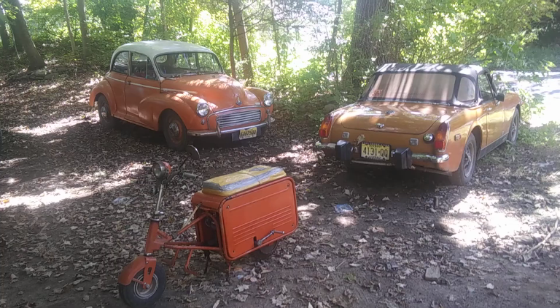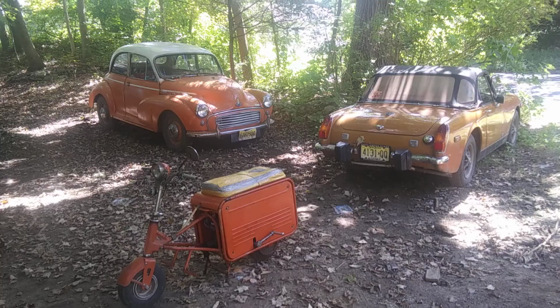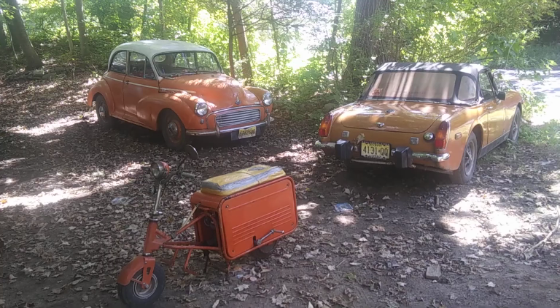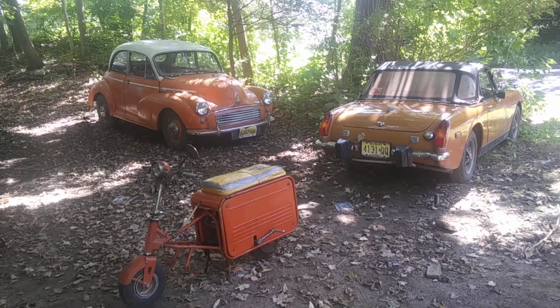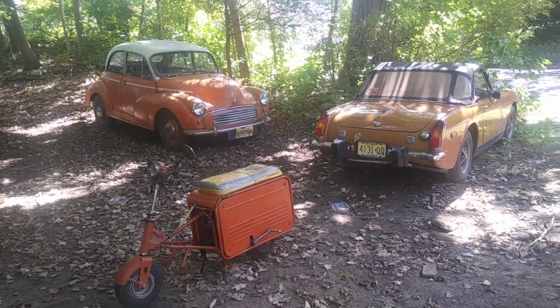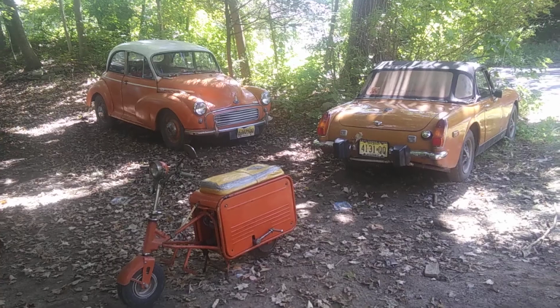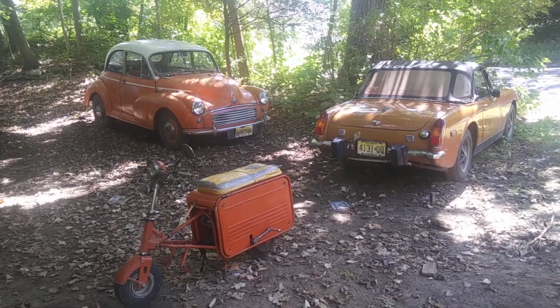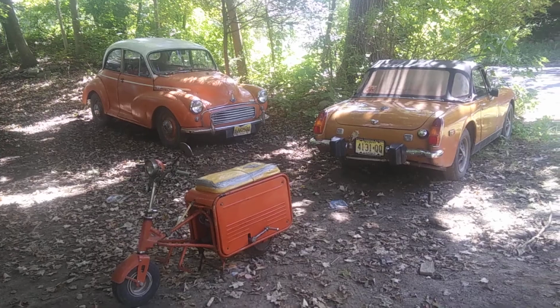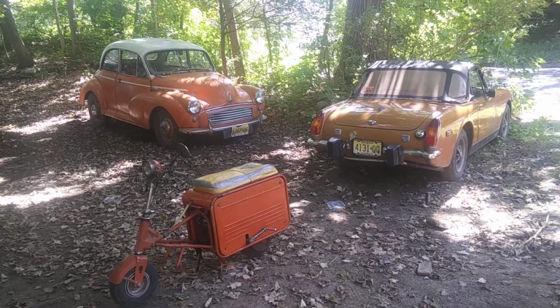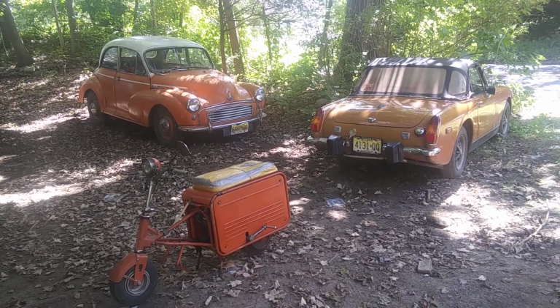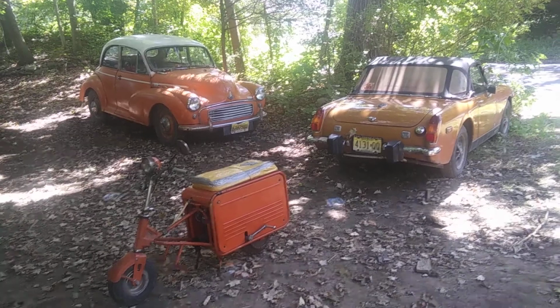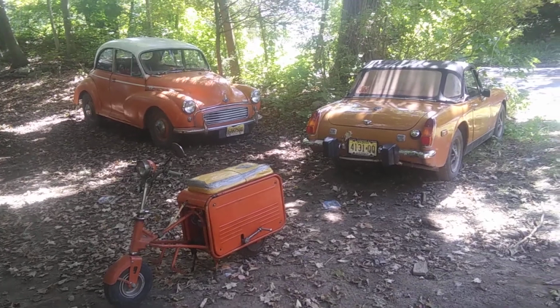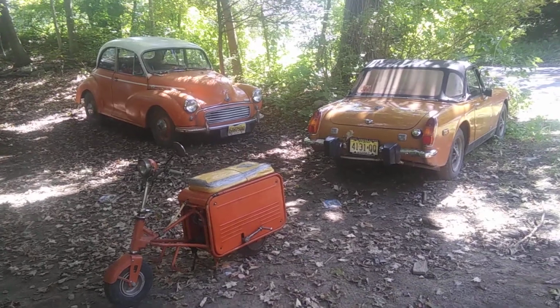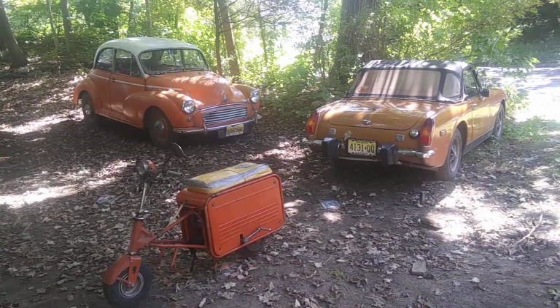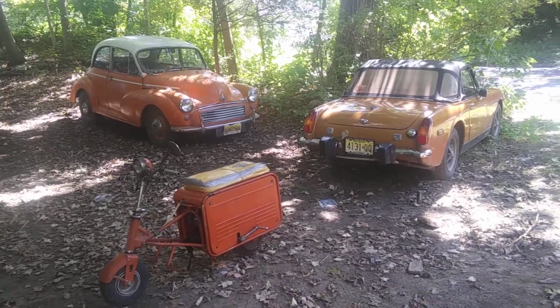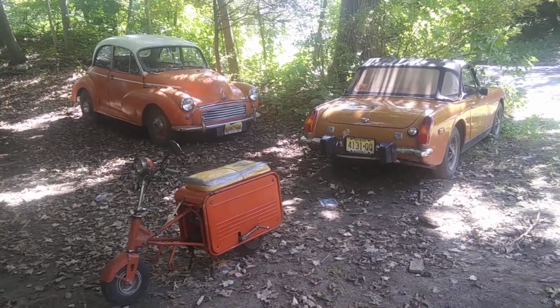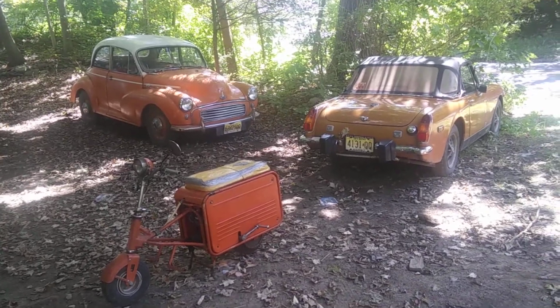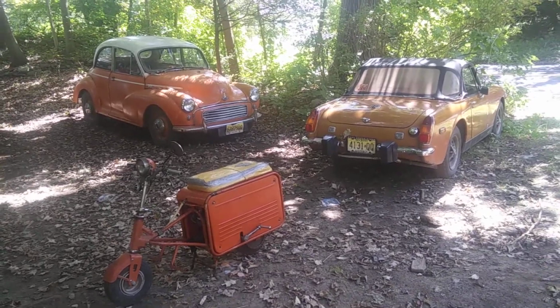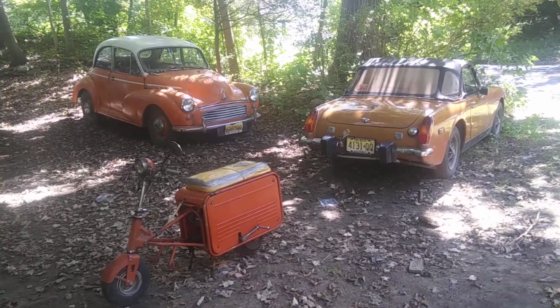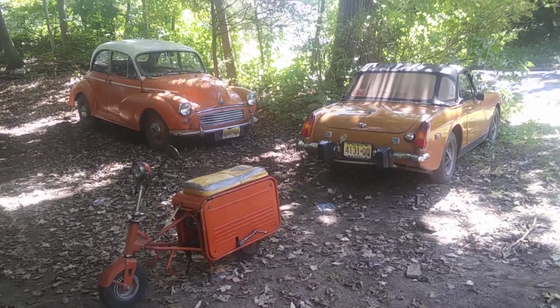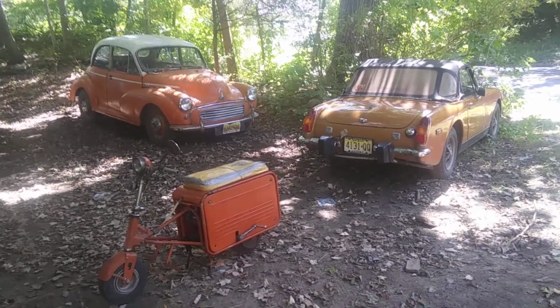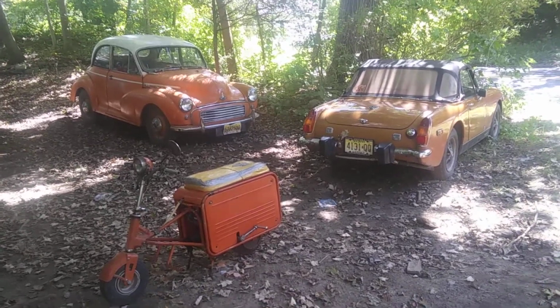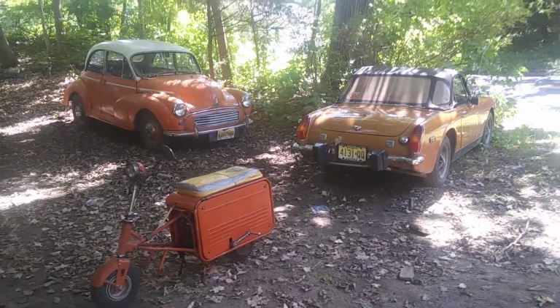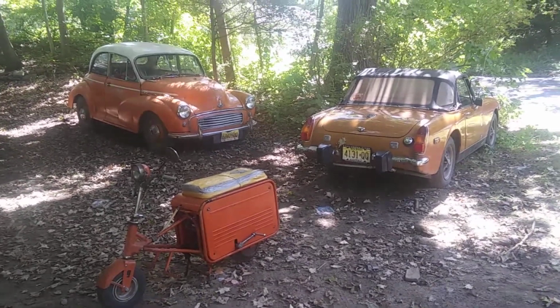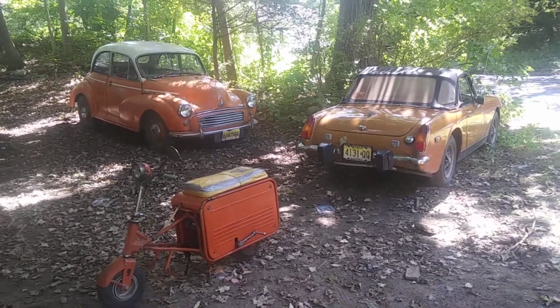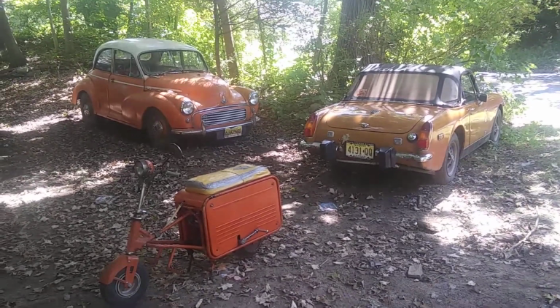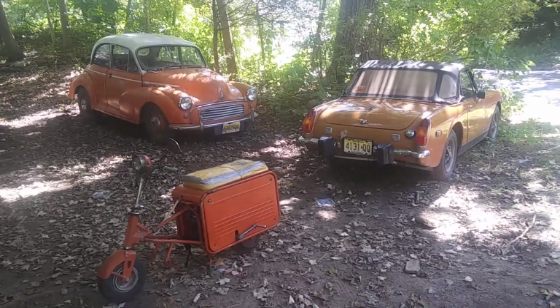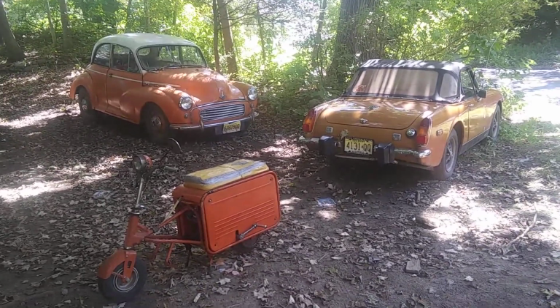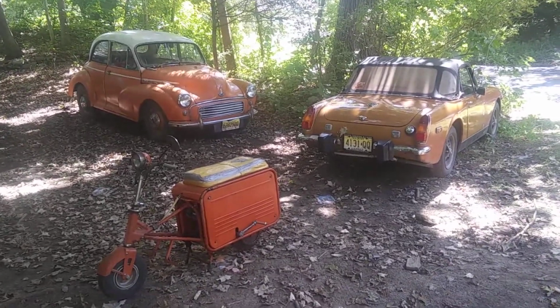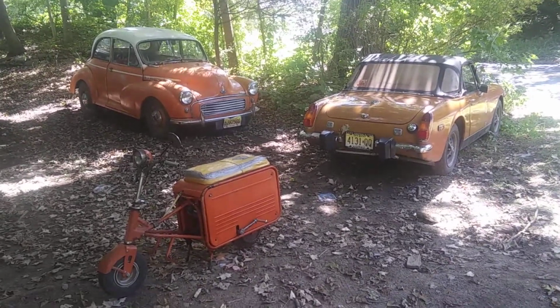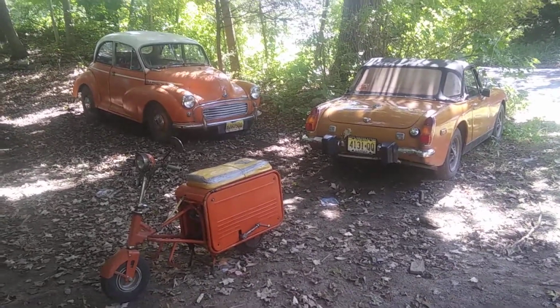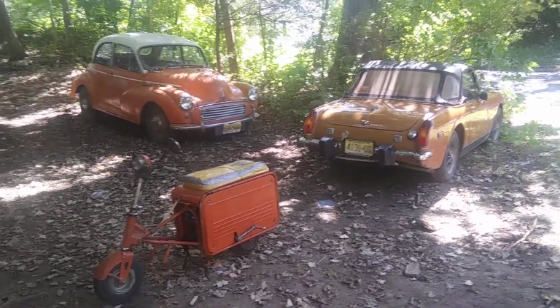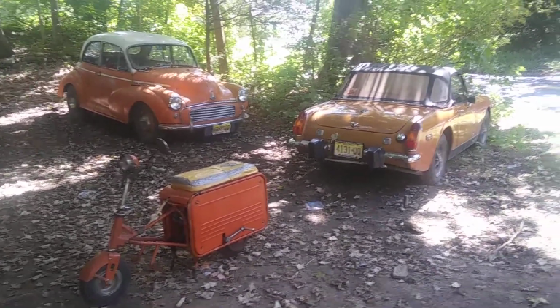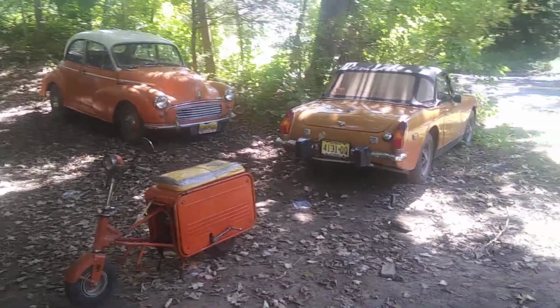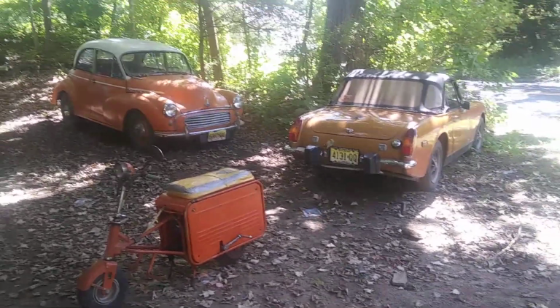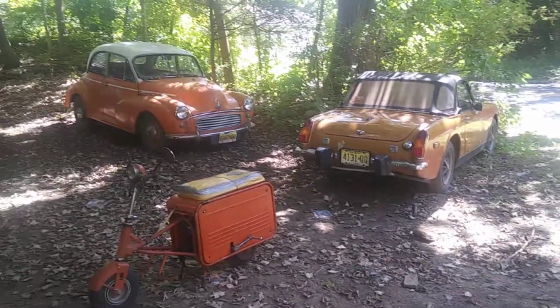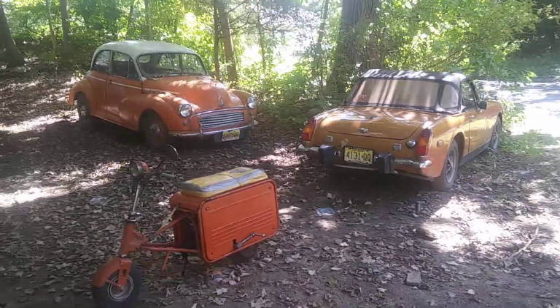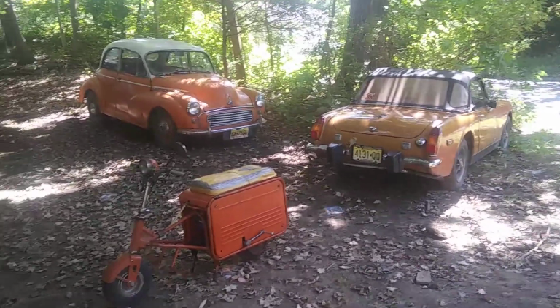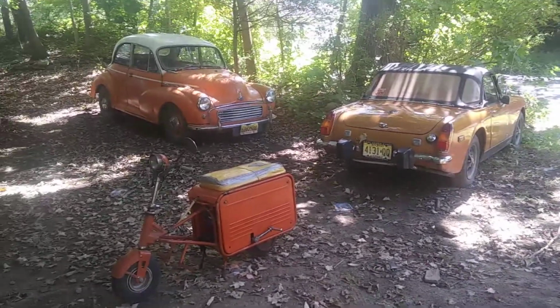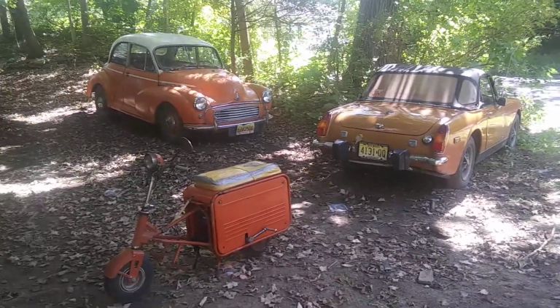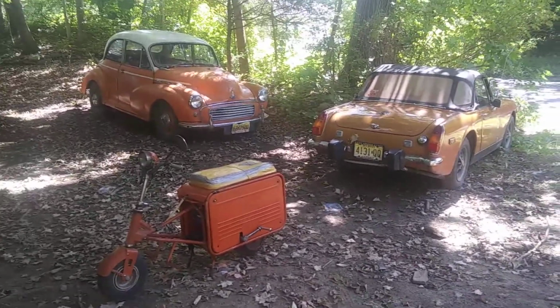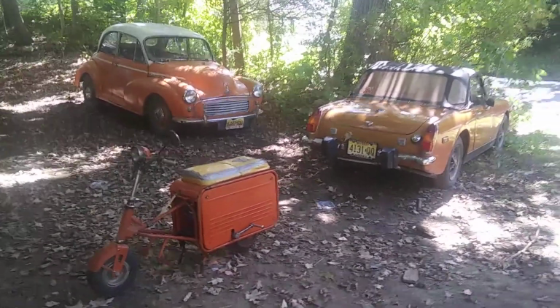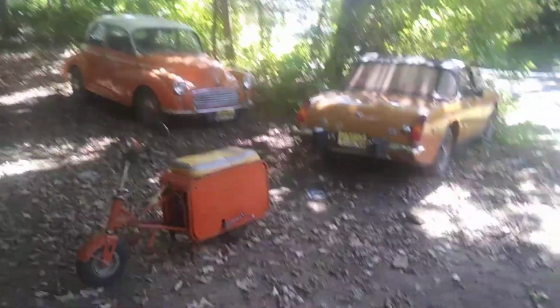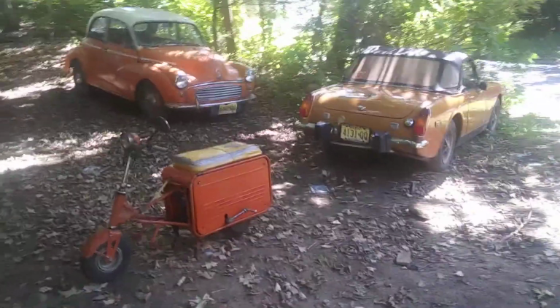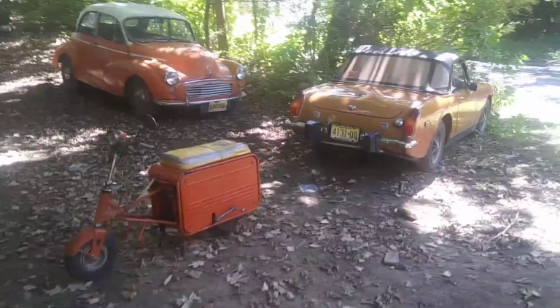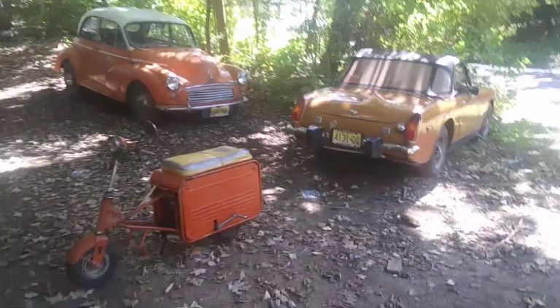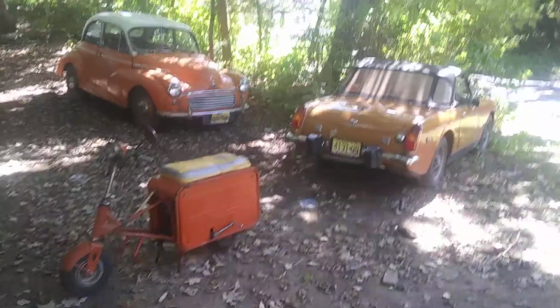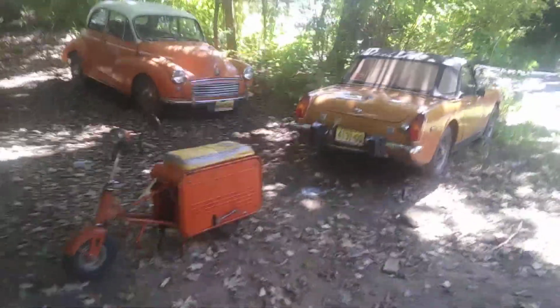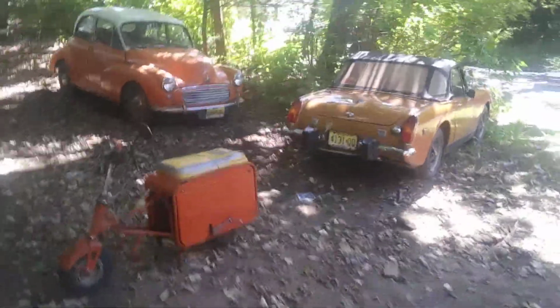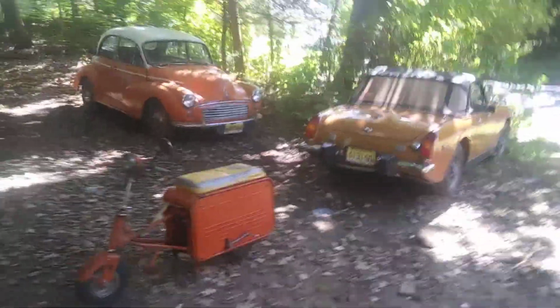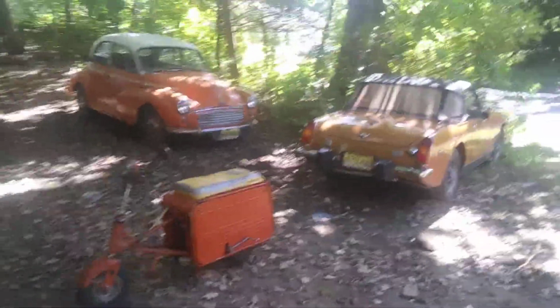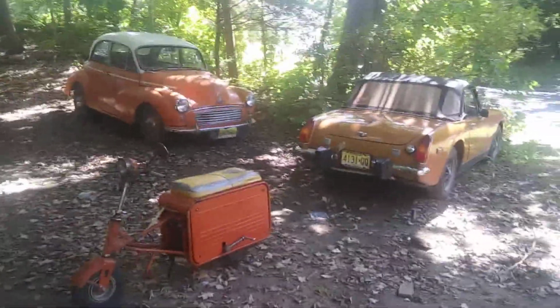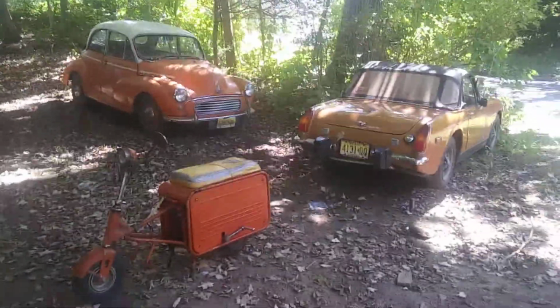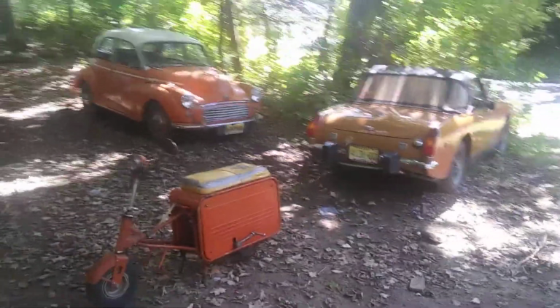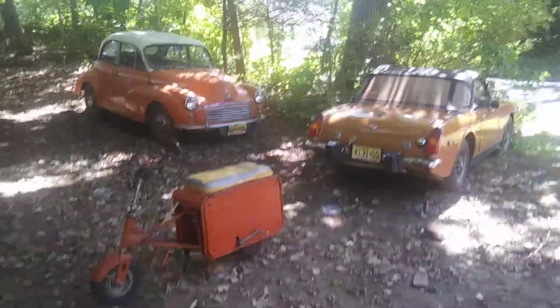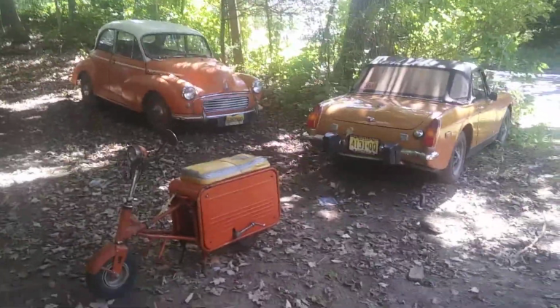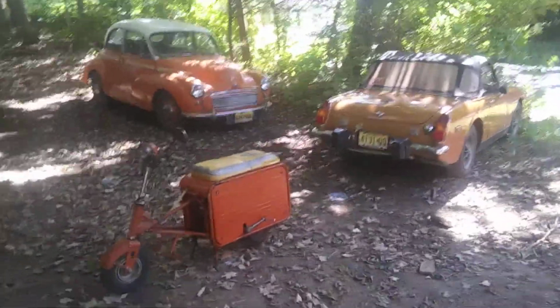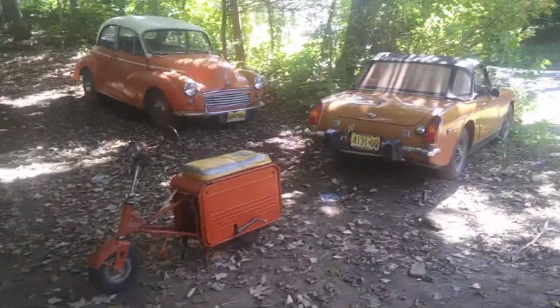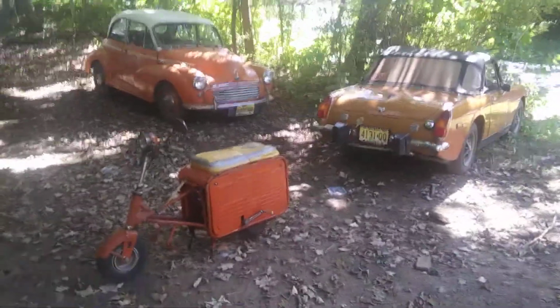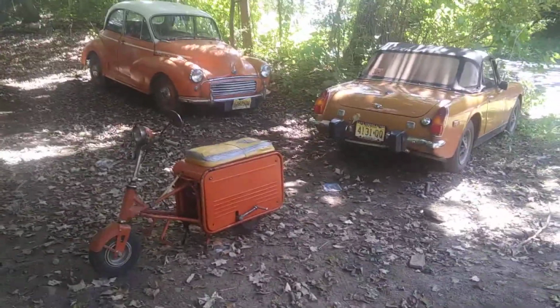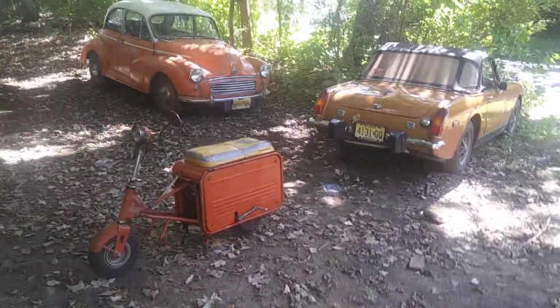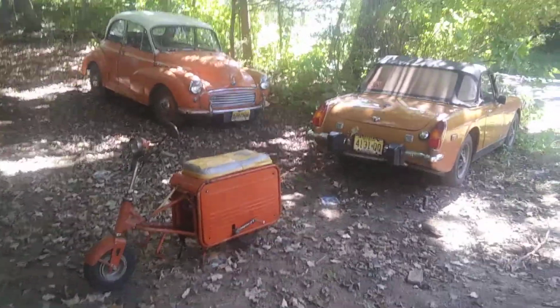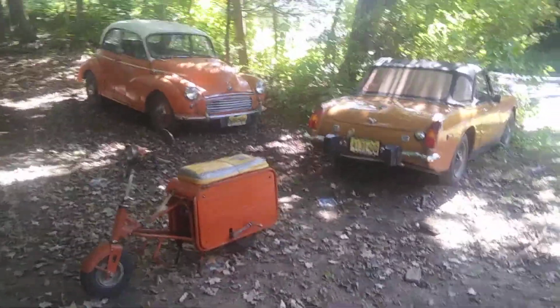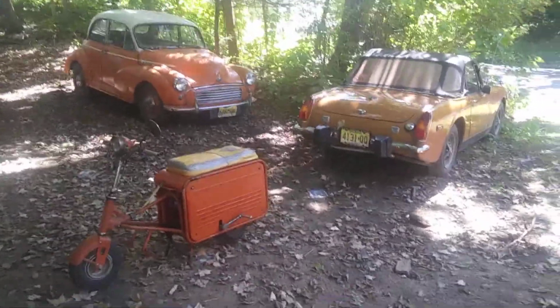Hello, today I'm doing a Craig Pest State of the Fleet Address. Let's just say it is very orange.